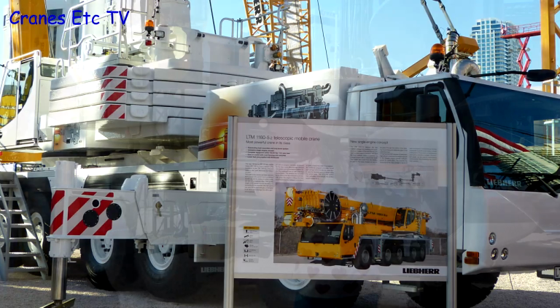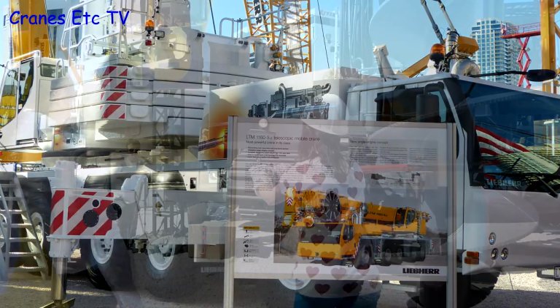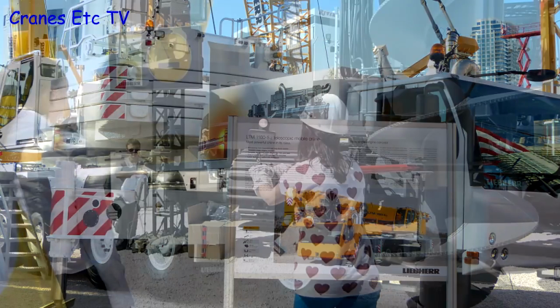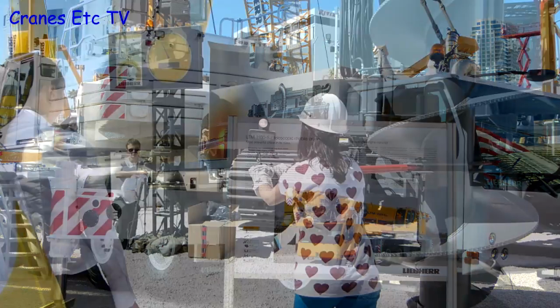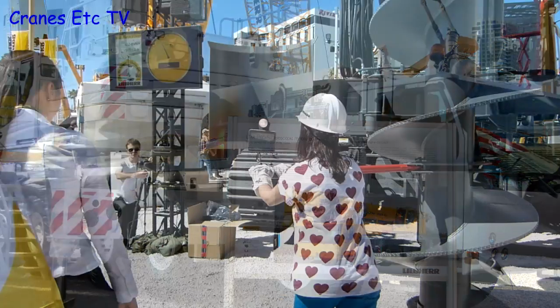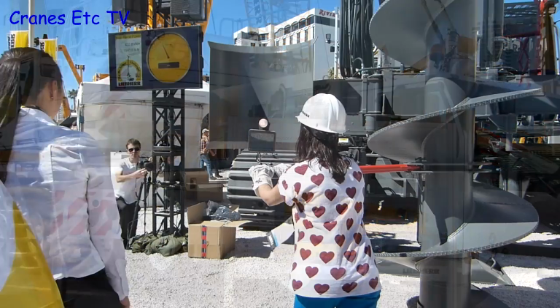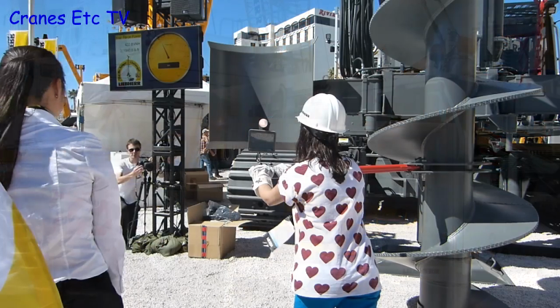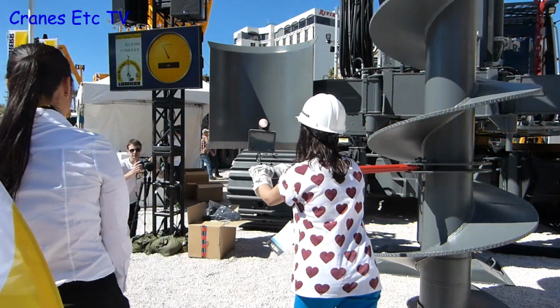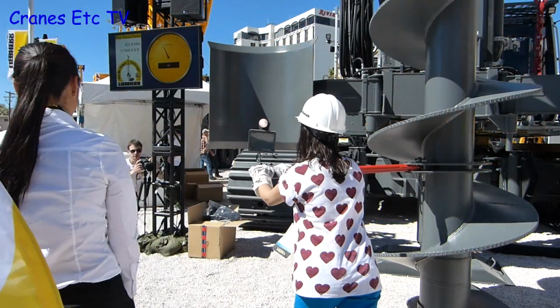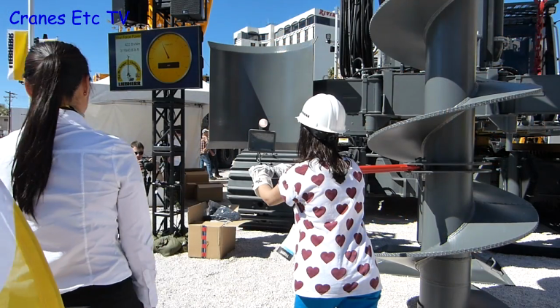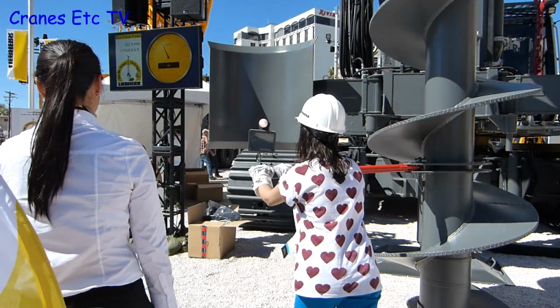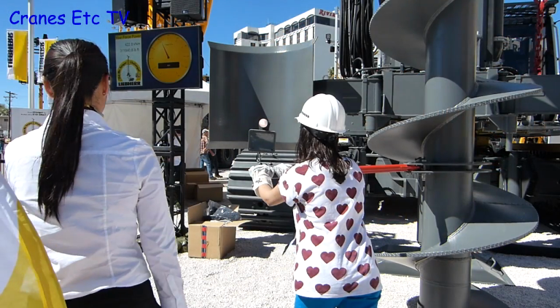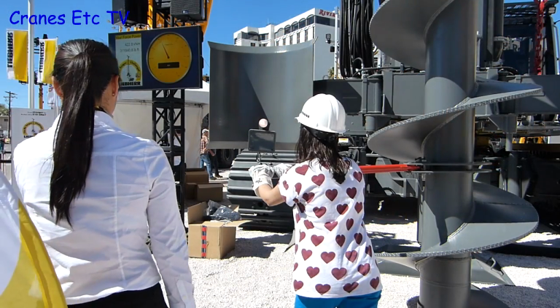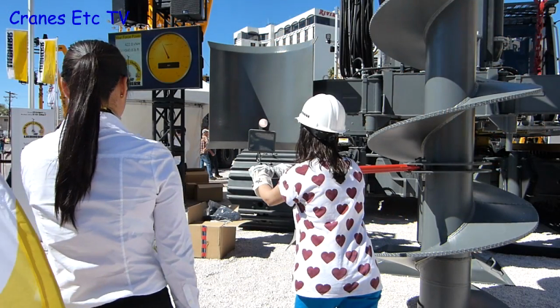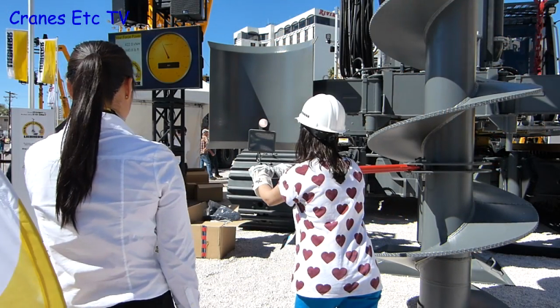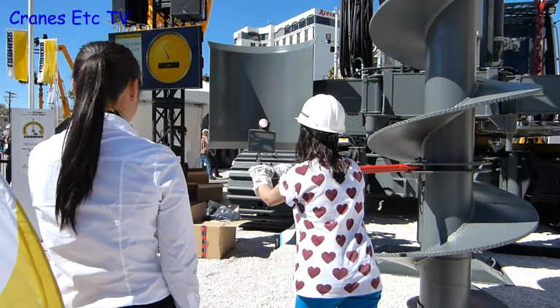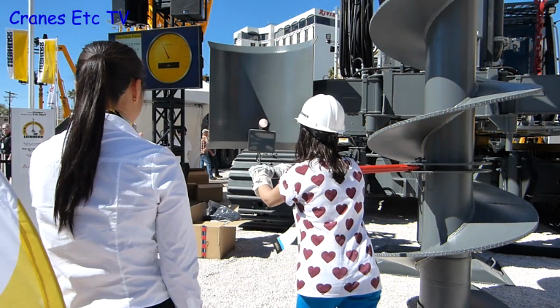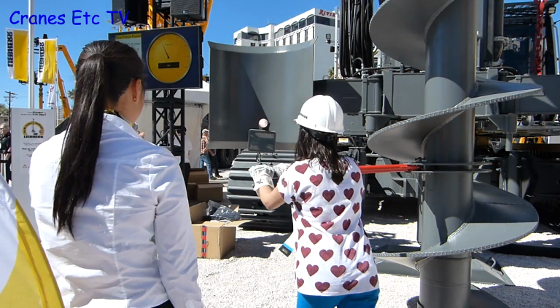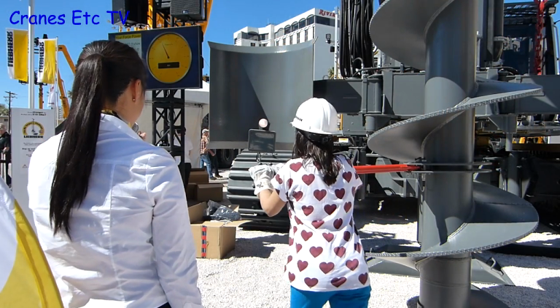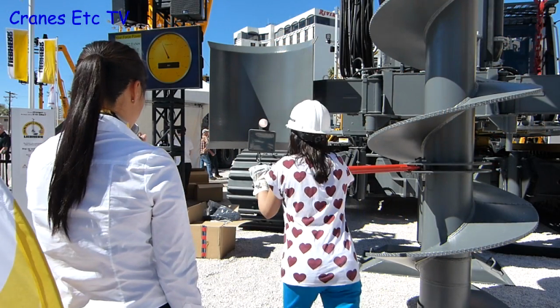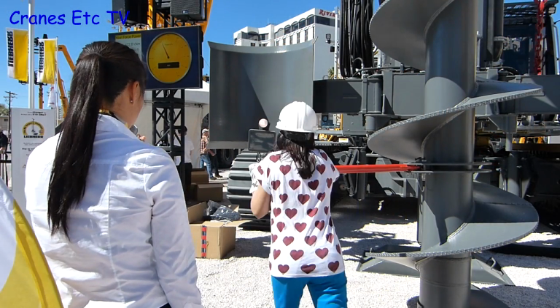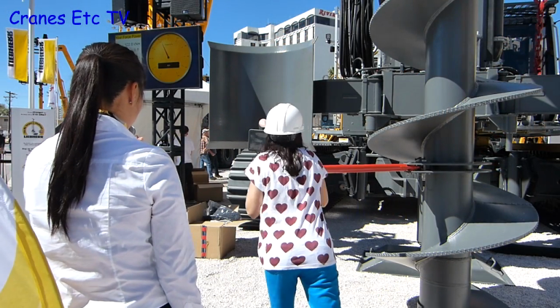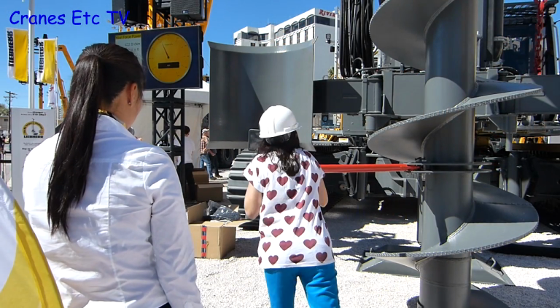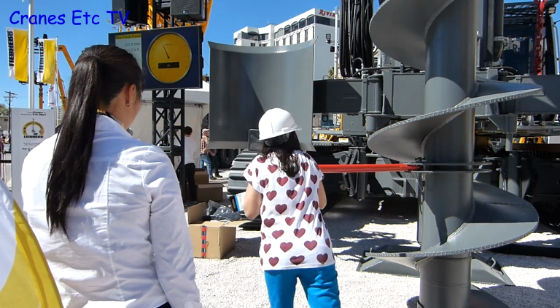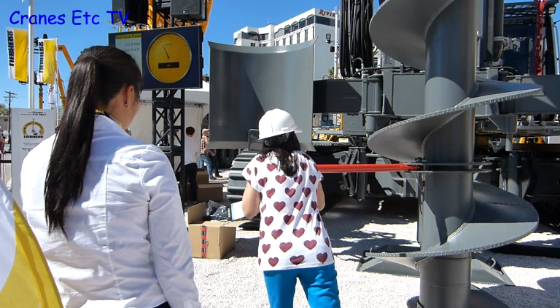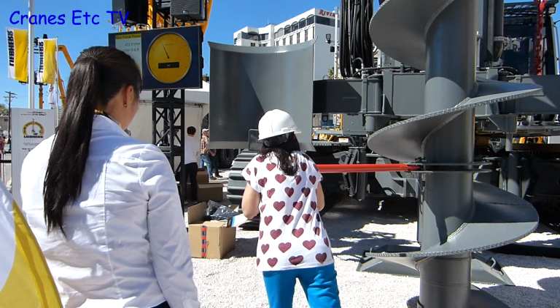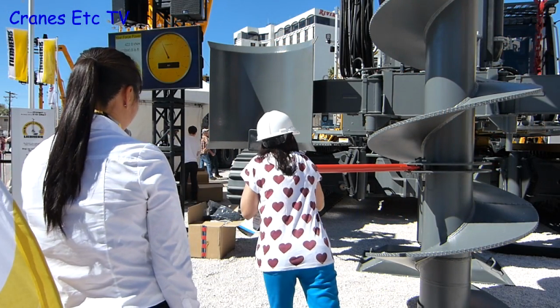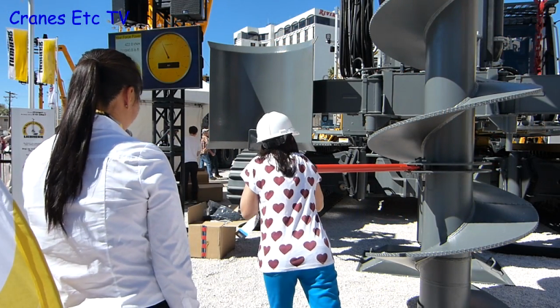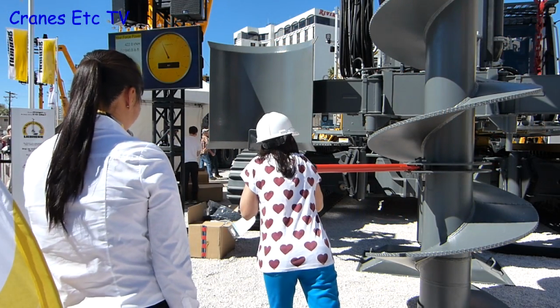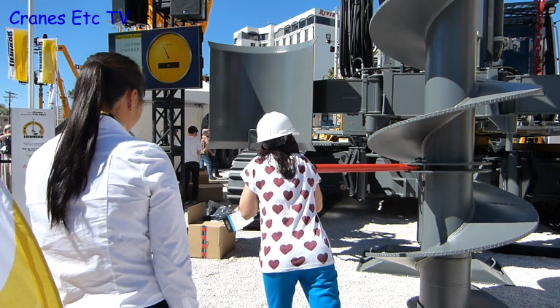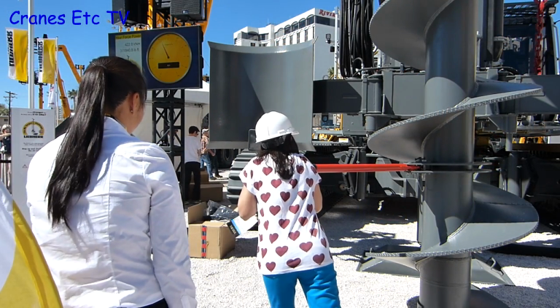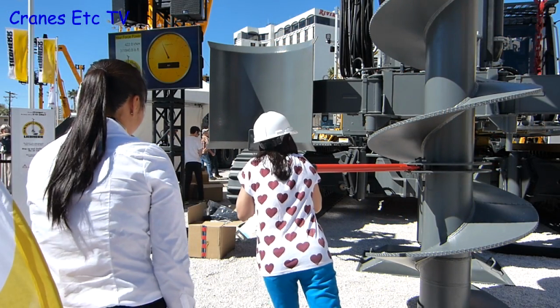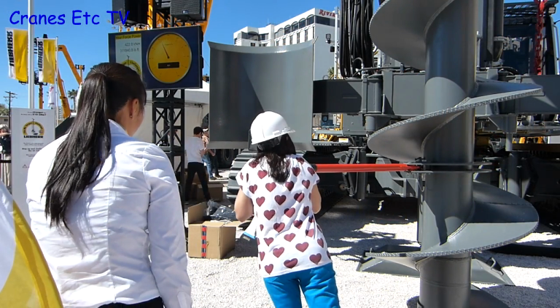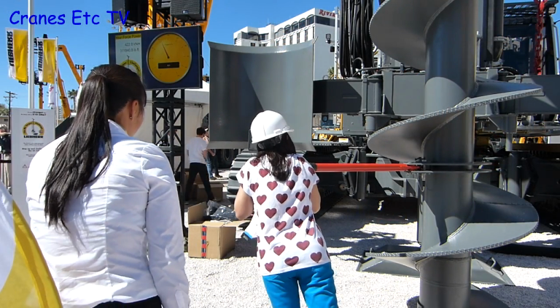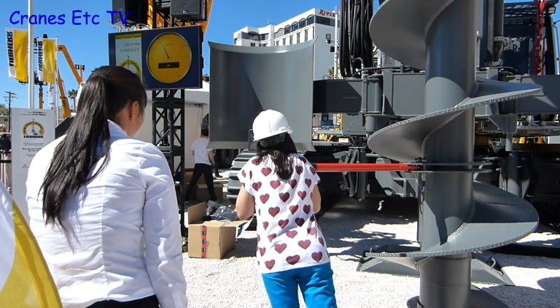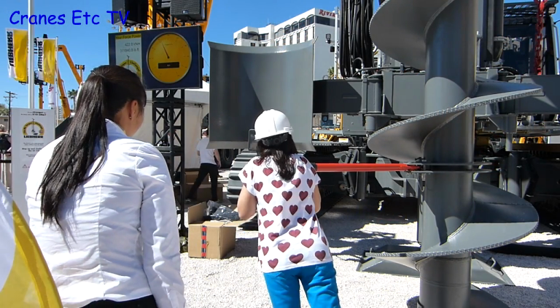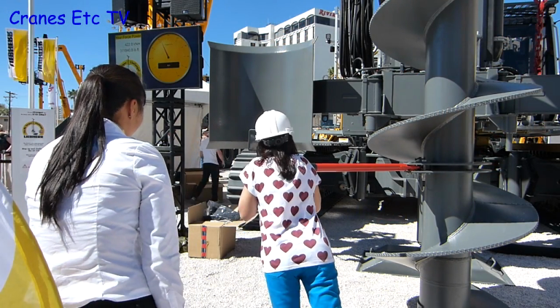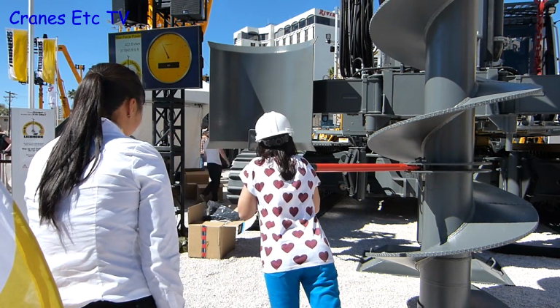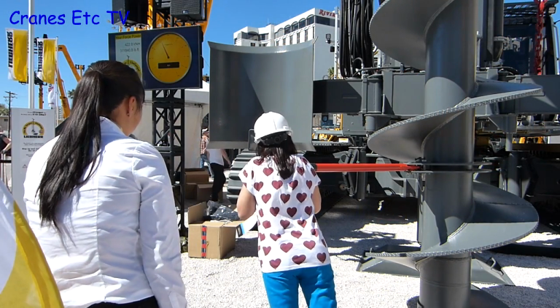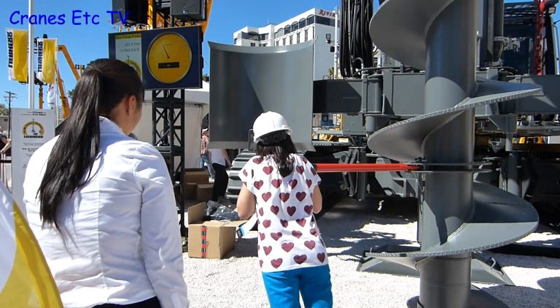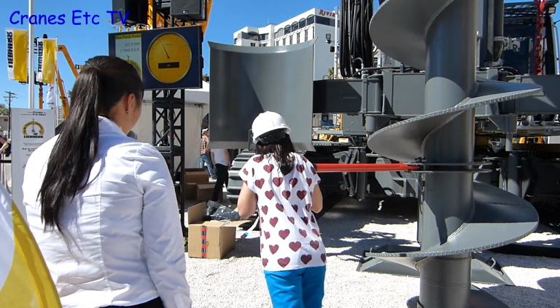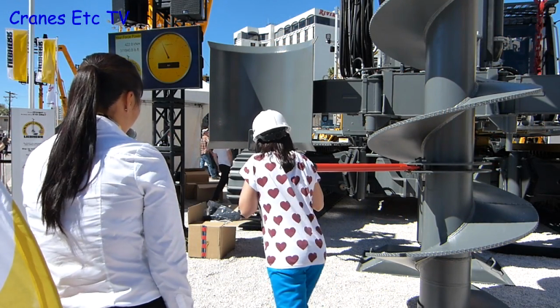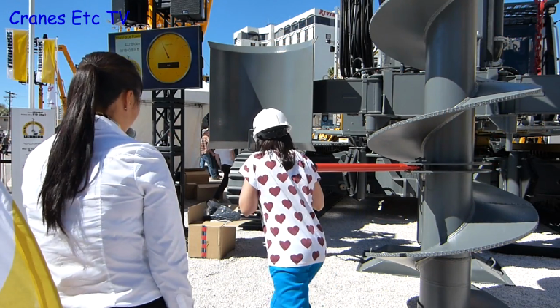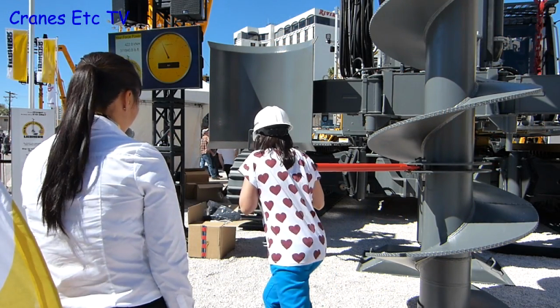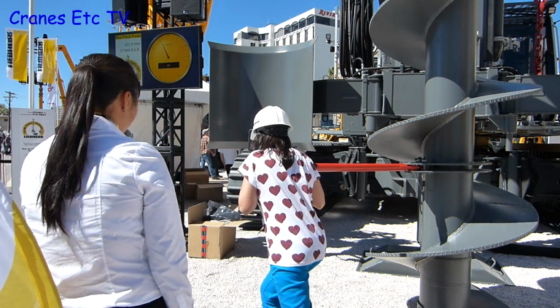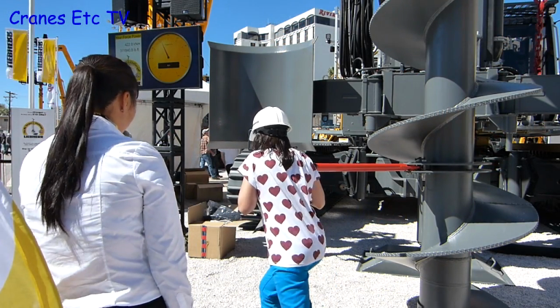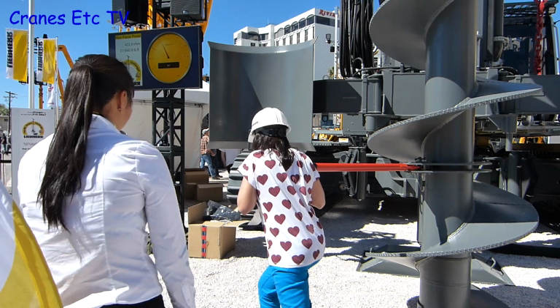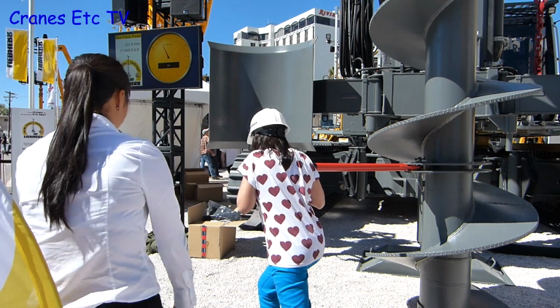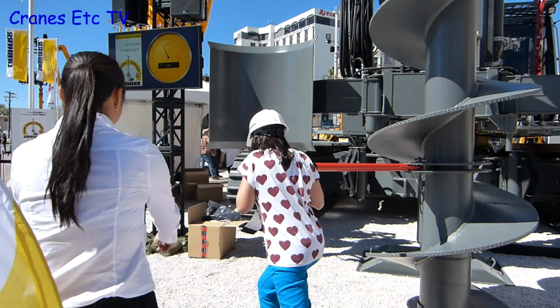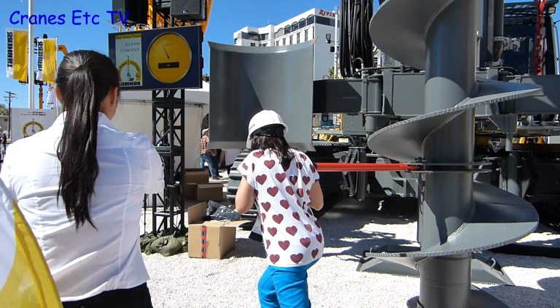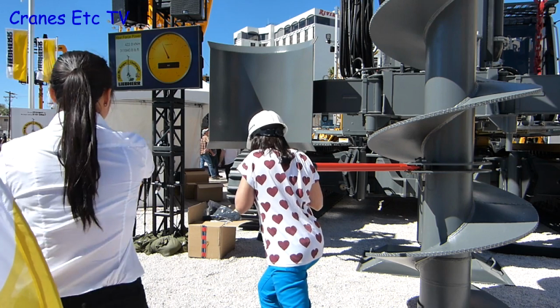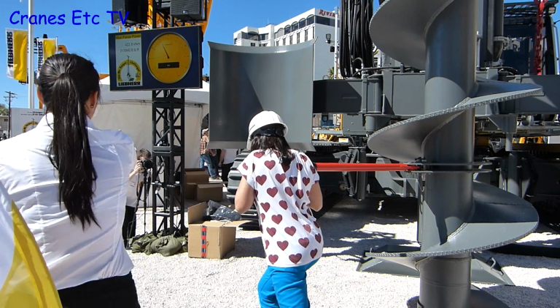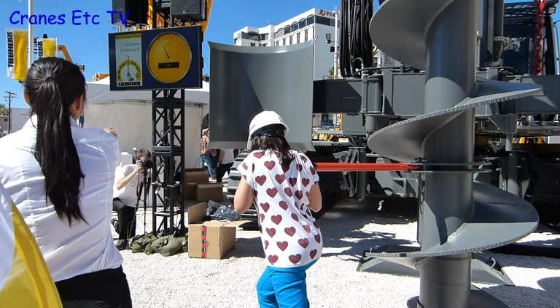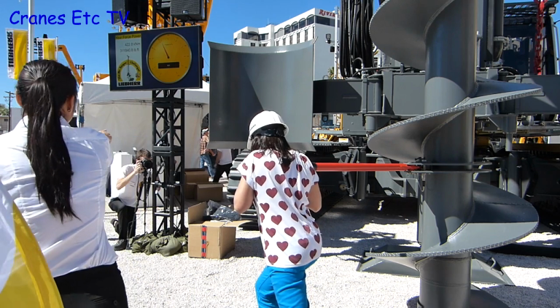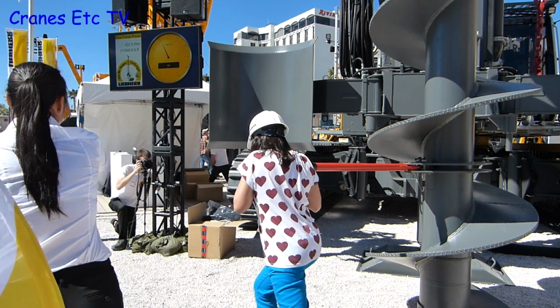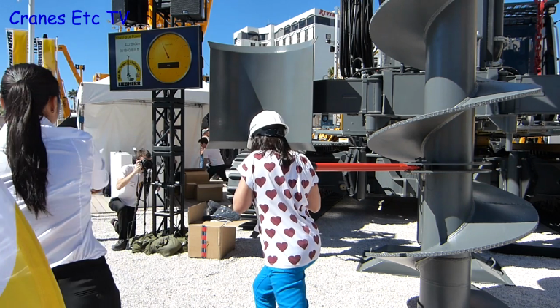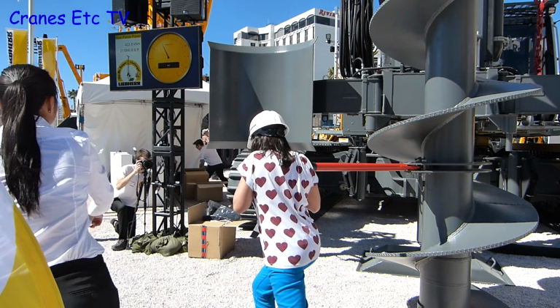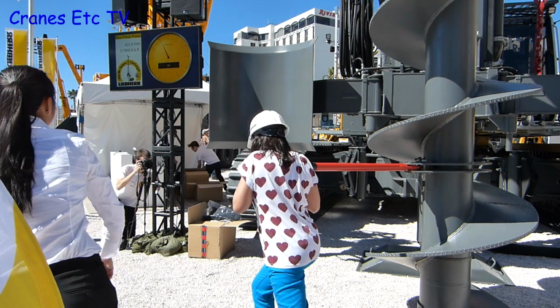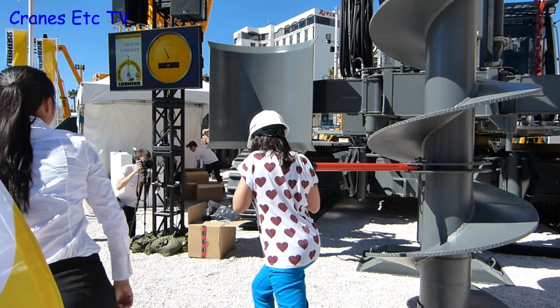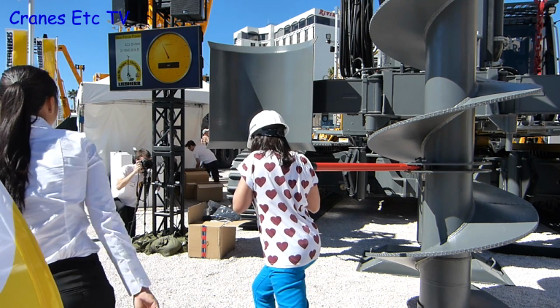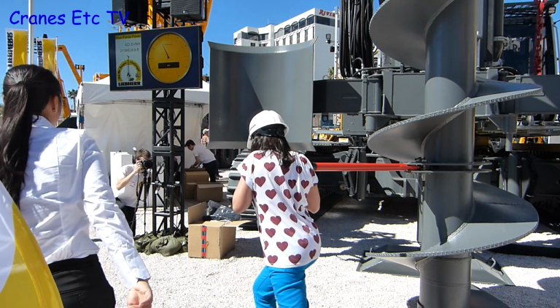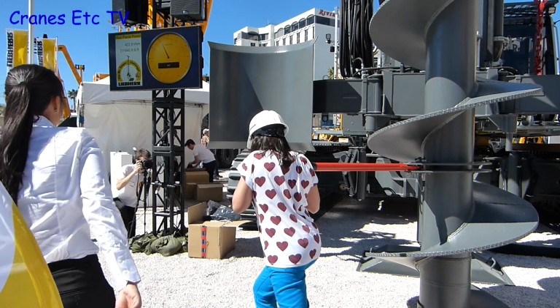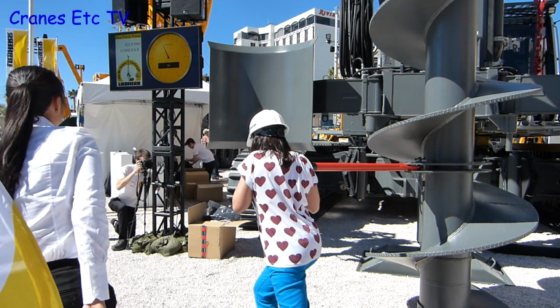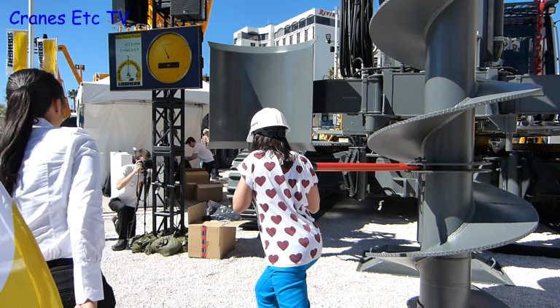Just for fun, Liebherr had a game on their stand where you could measure your strength by trying to rotate the auger of an LB44 drilling rig.